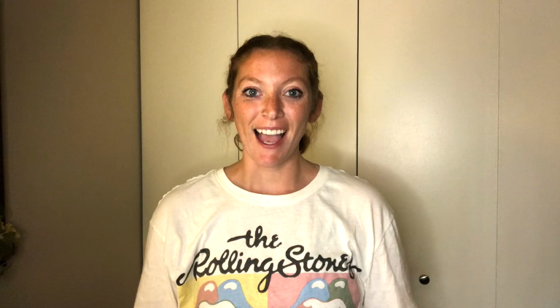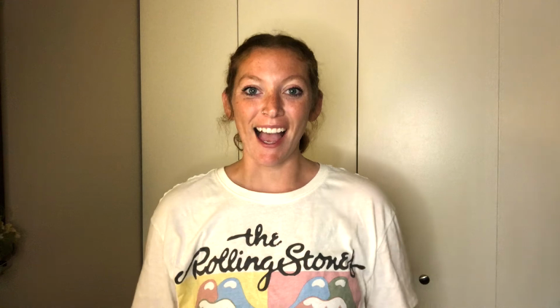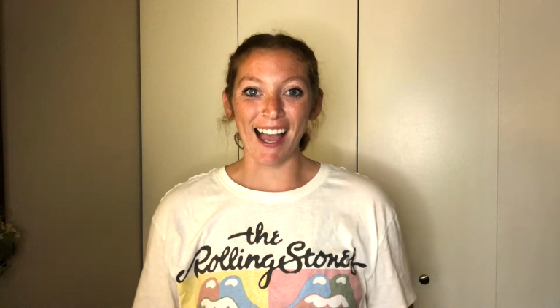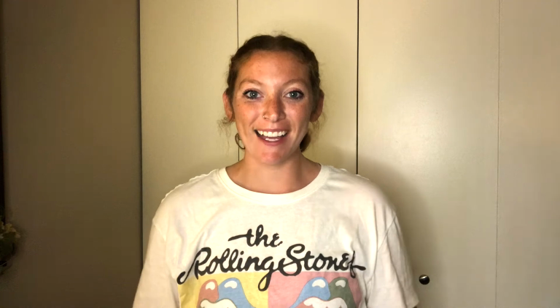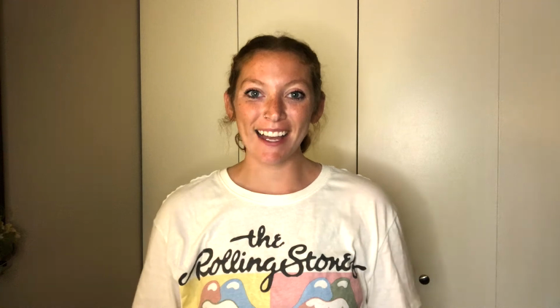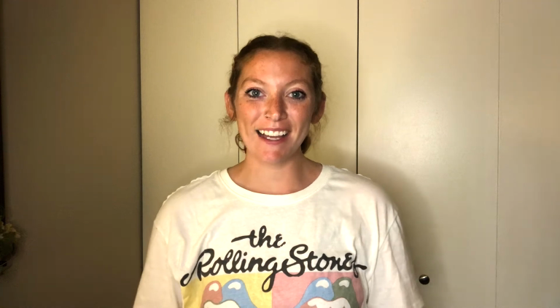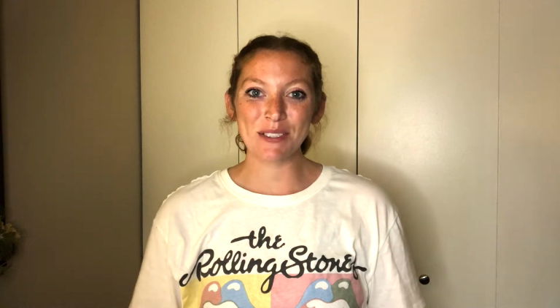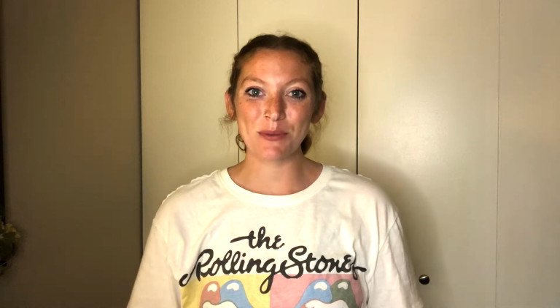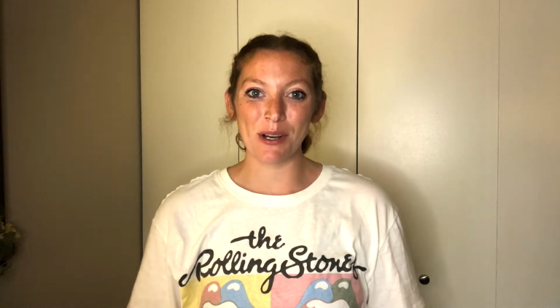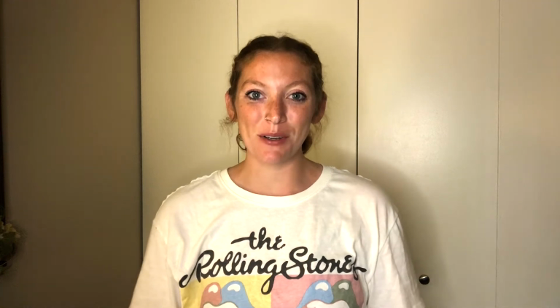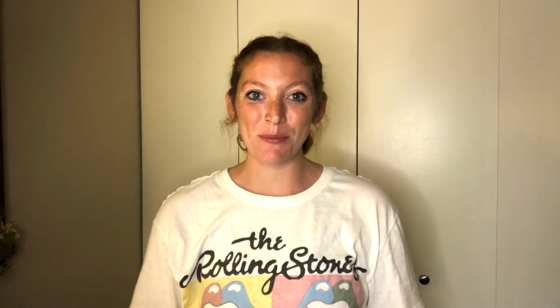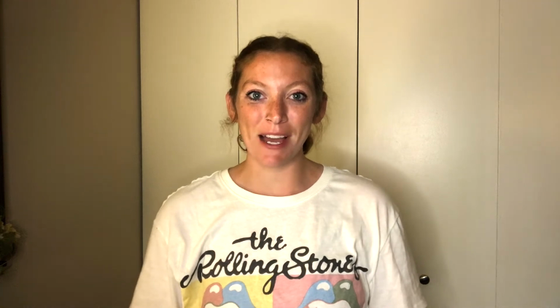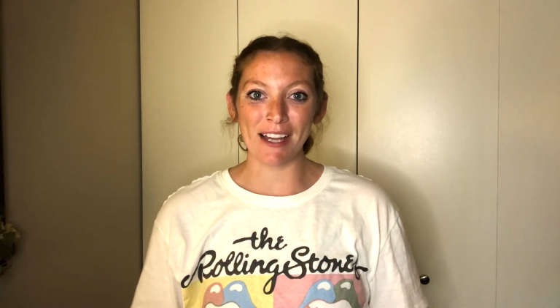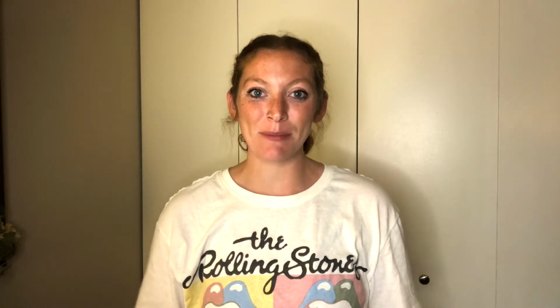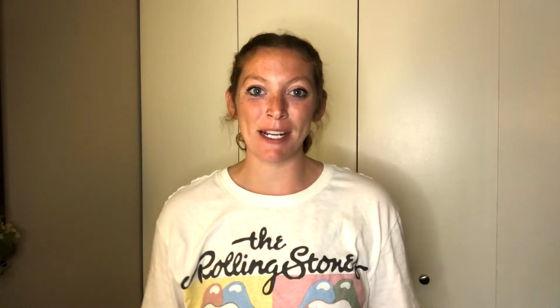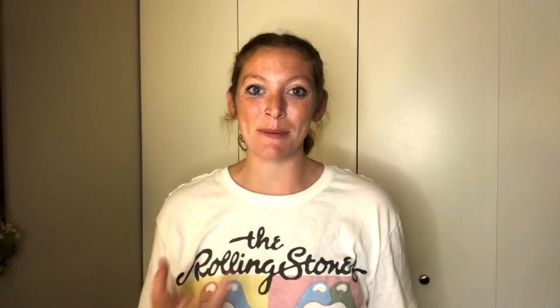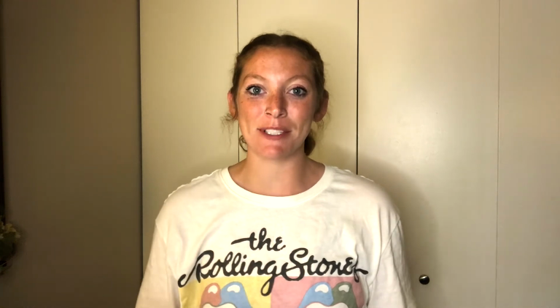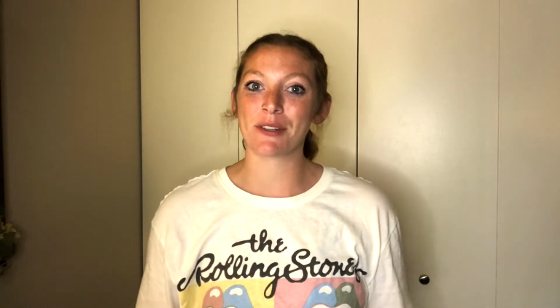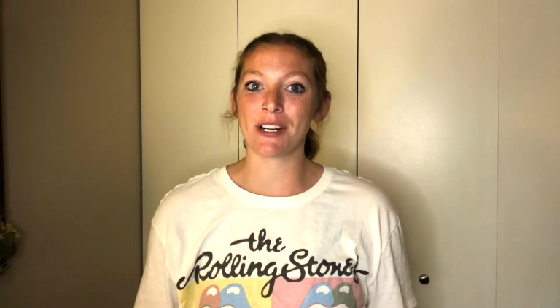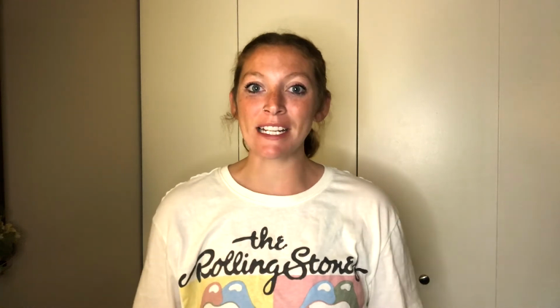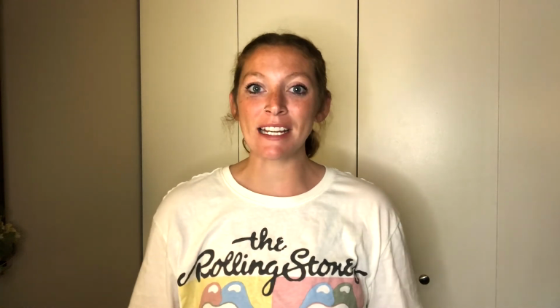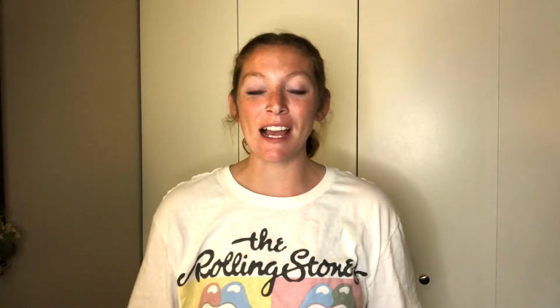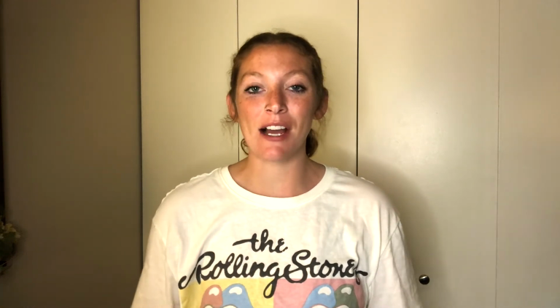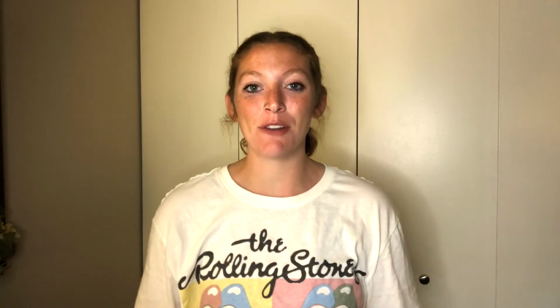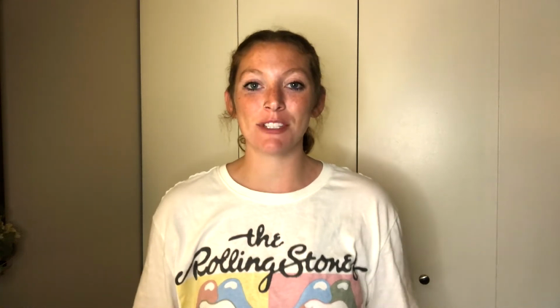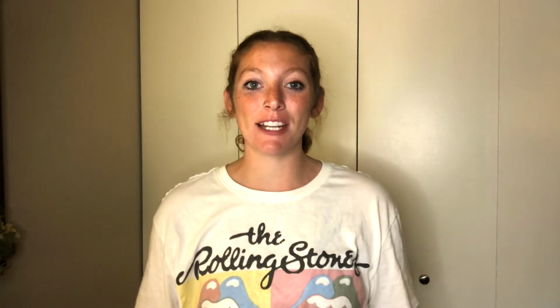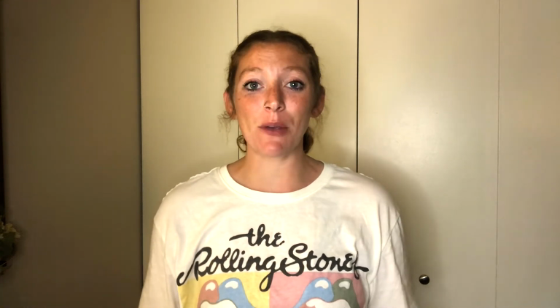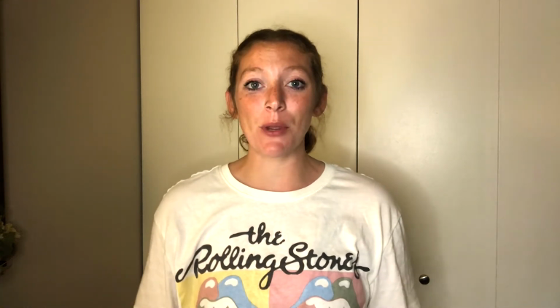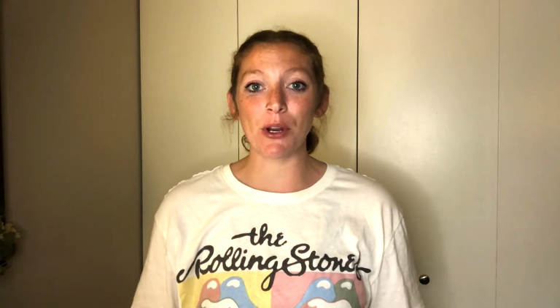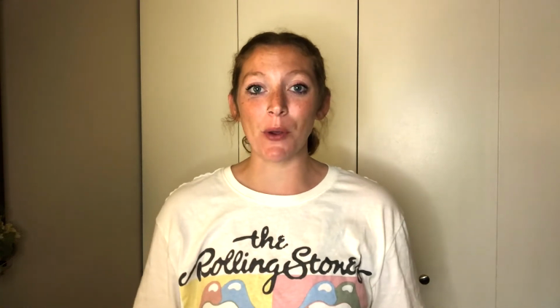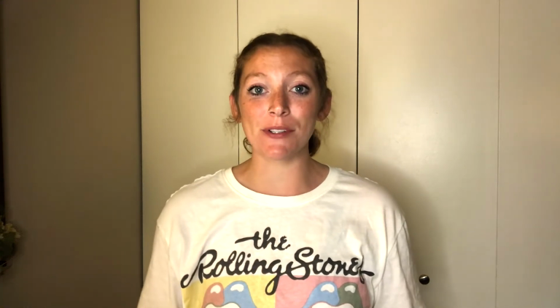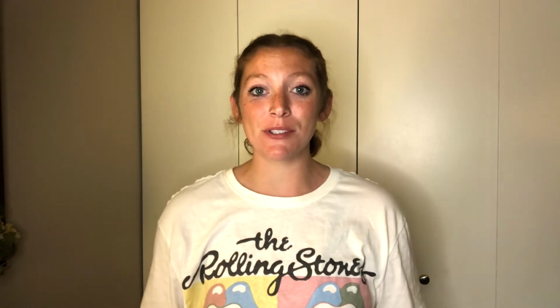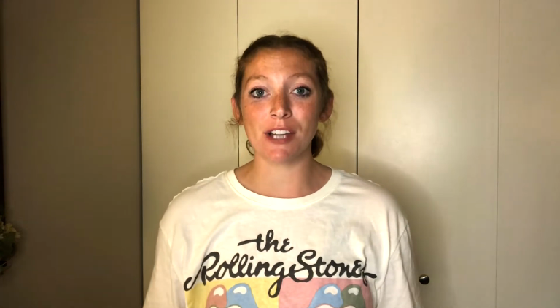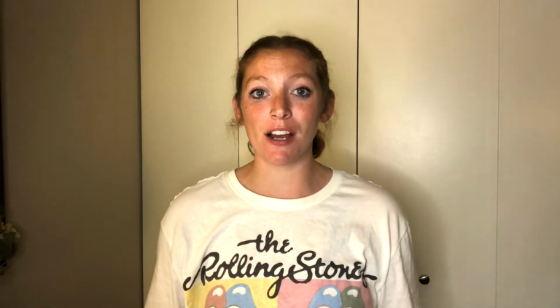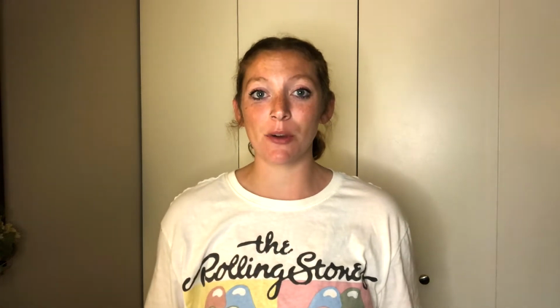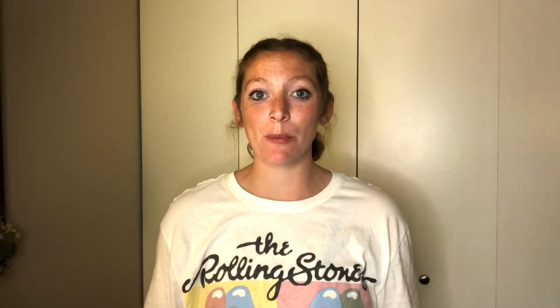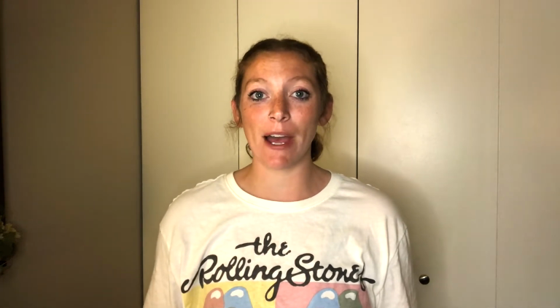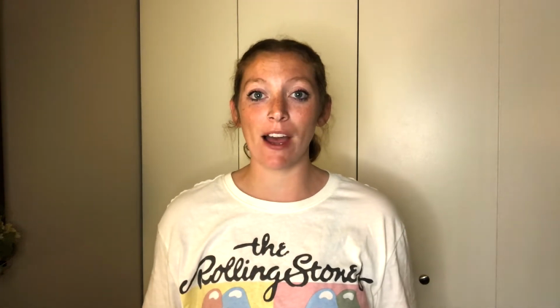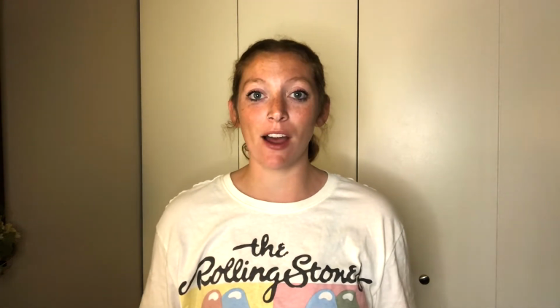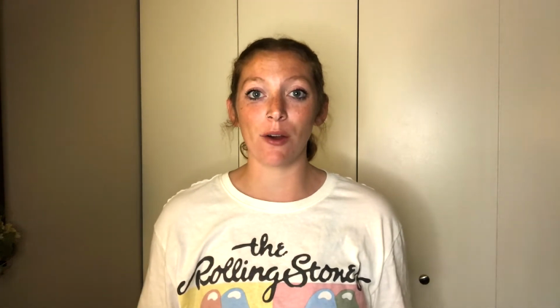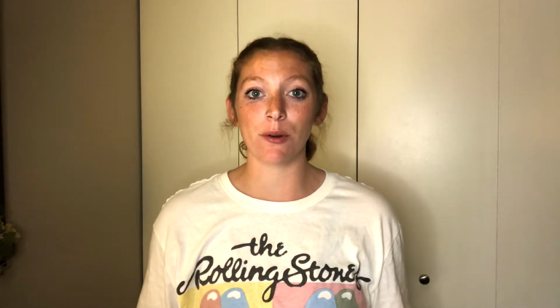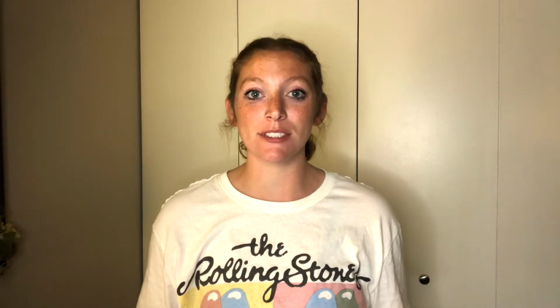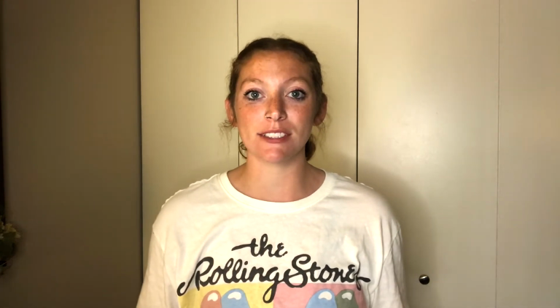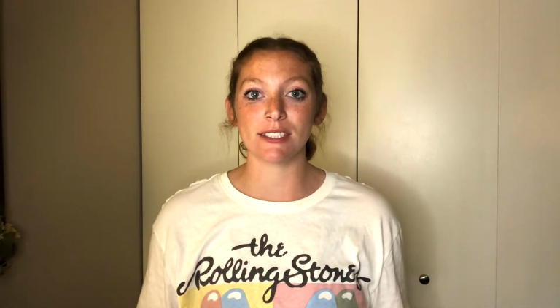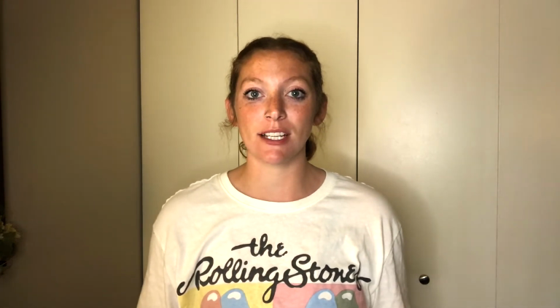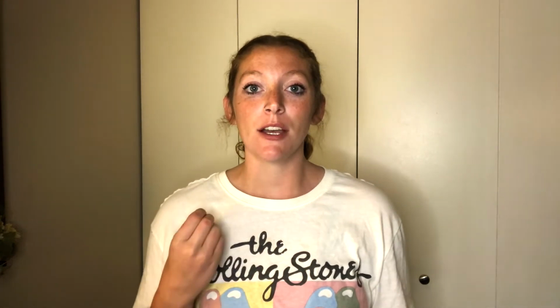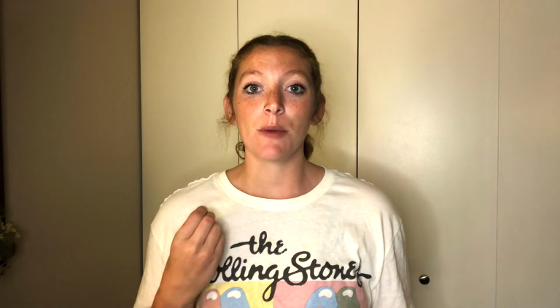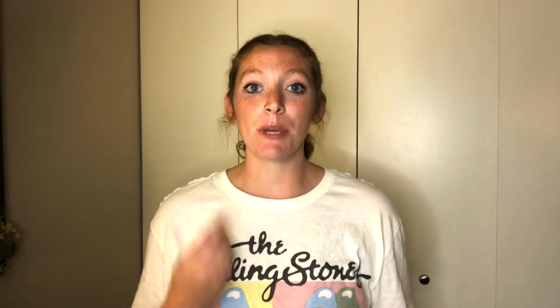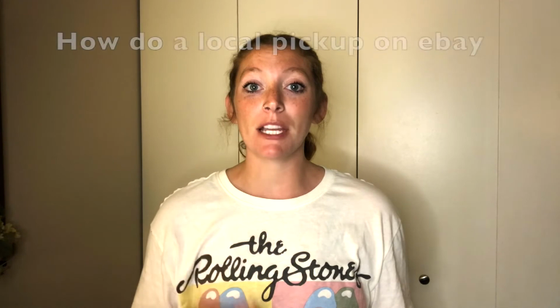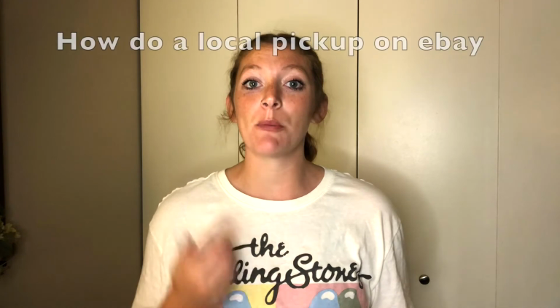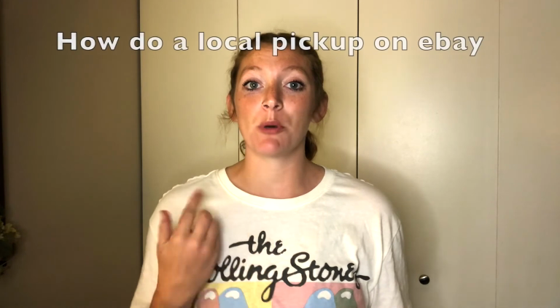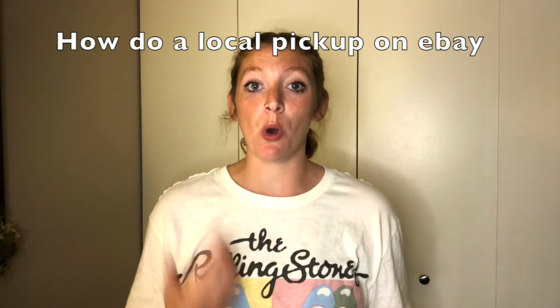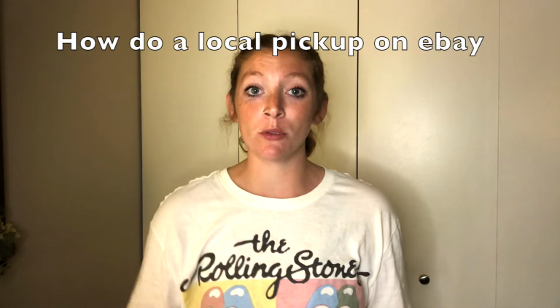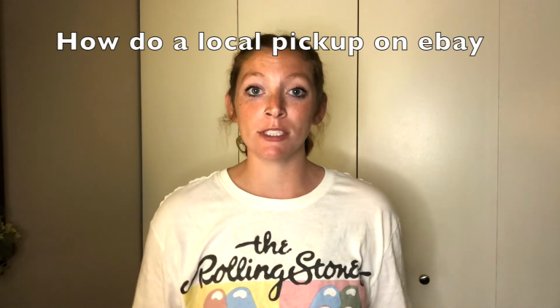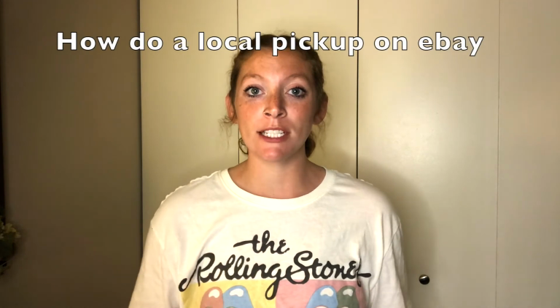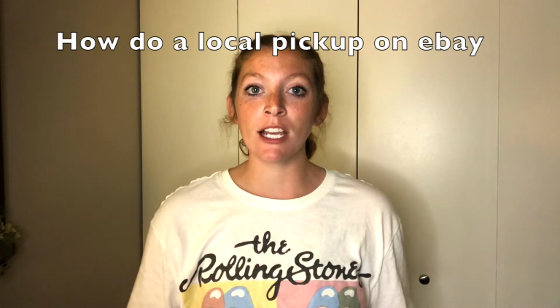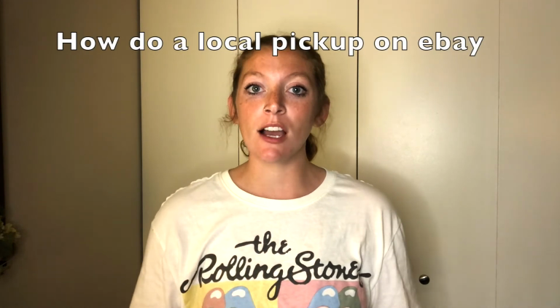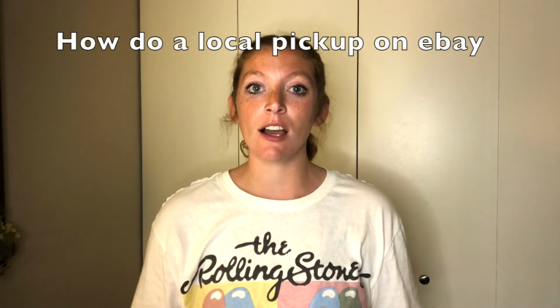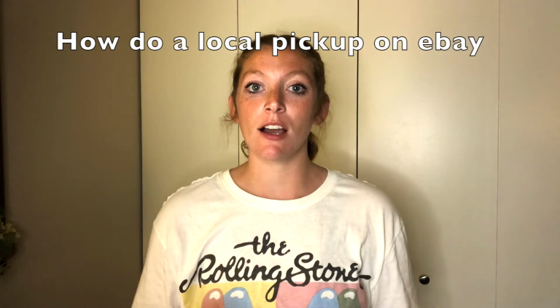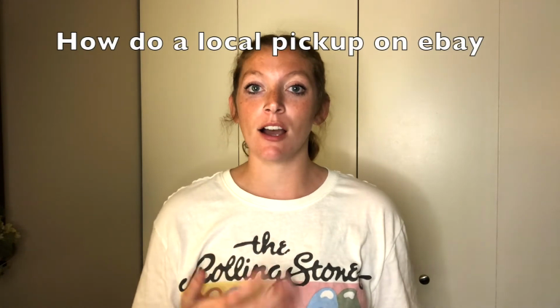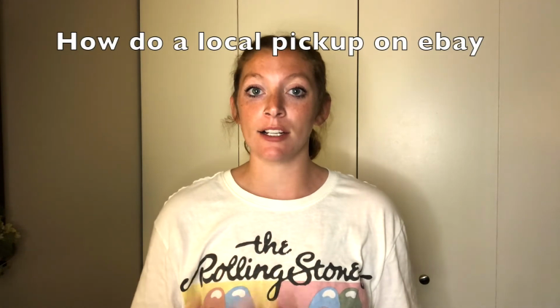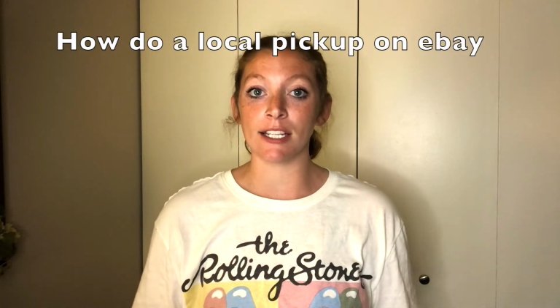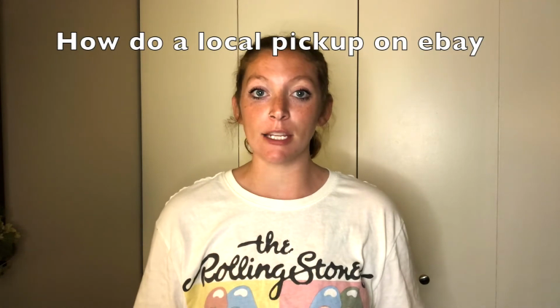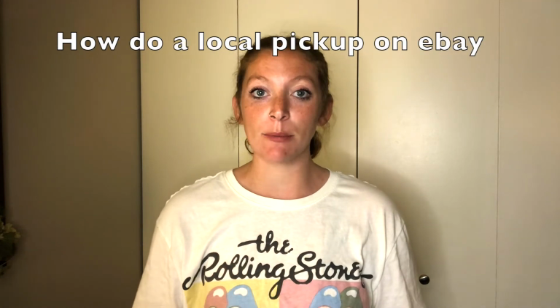Hi guys, welcome back. My name is Courtney. Today we are going to talk about pickup only on eBay.